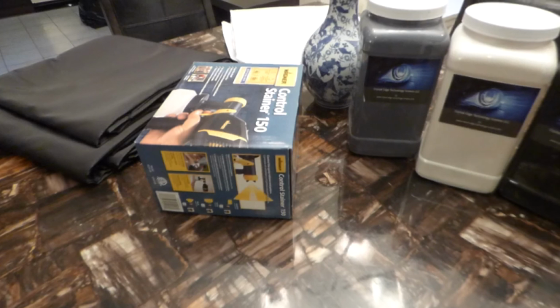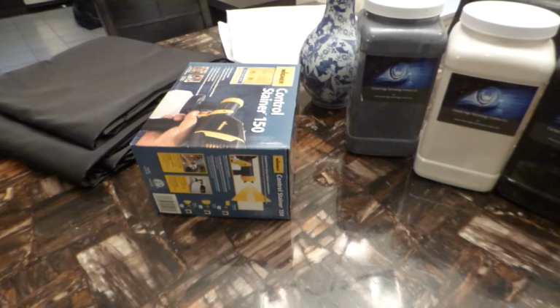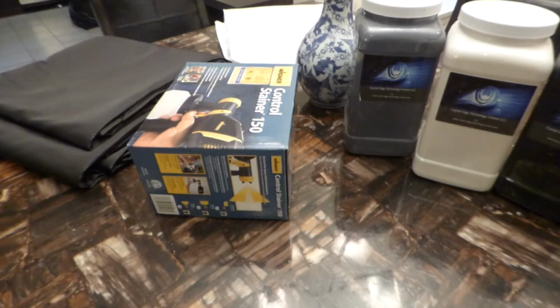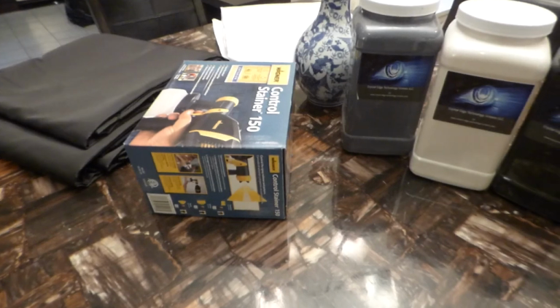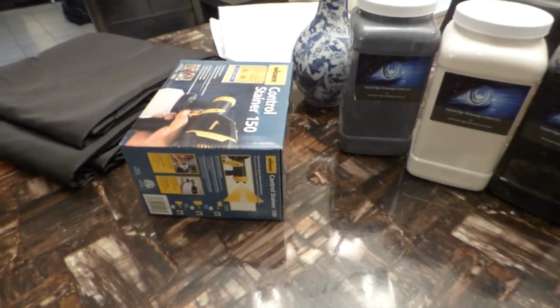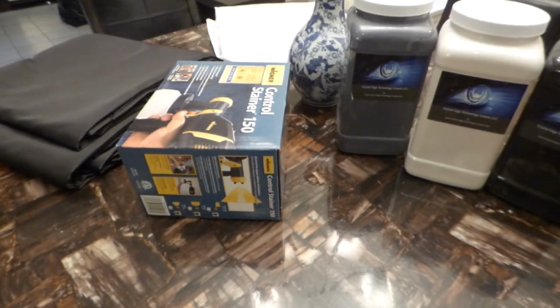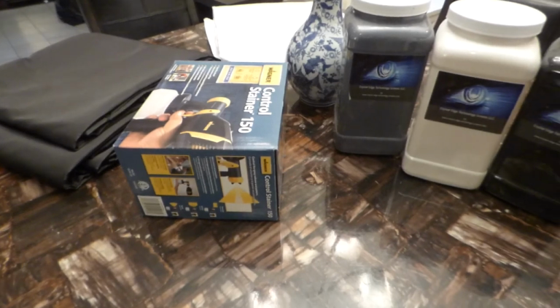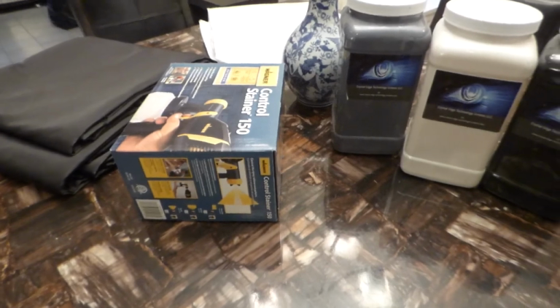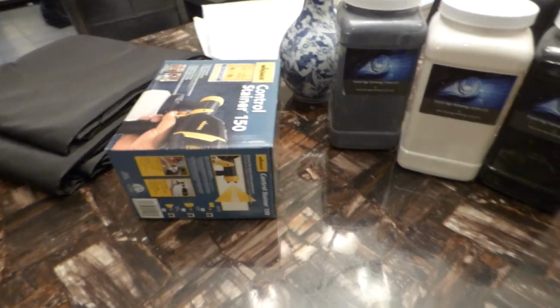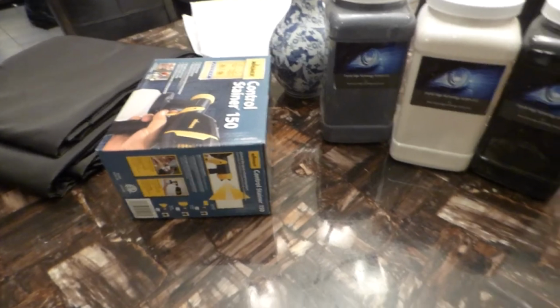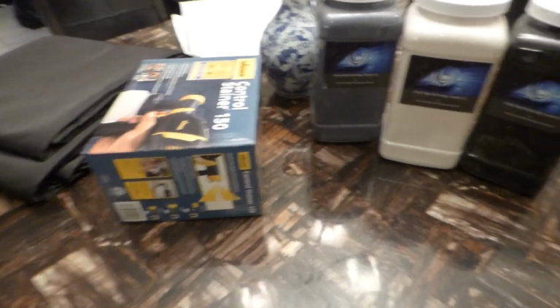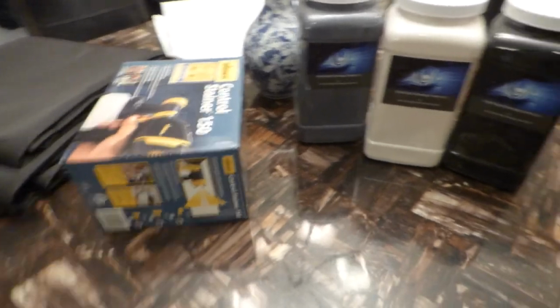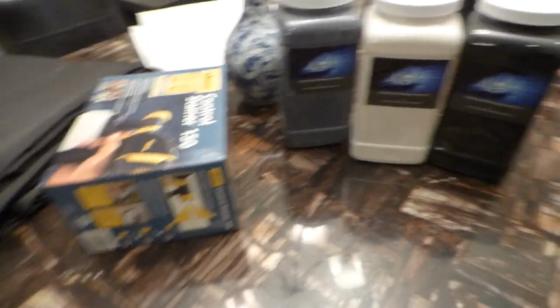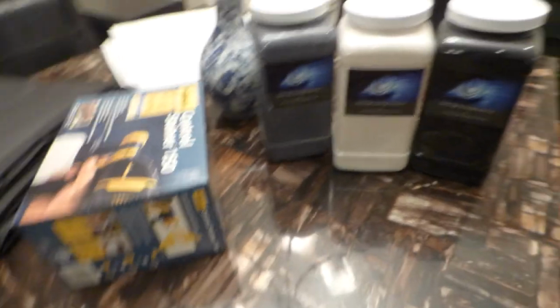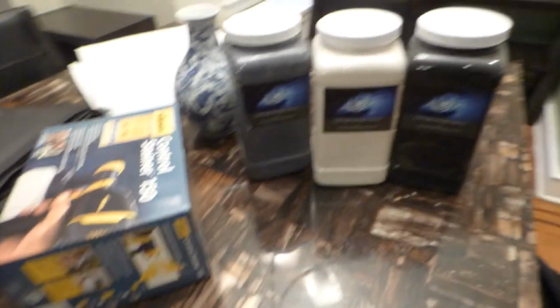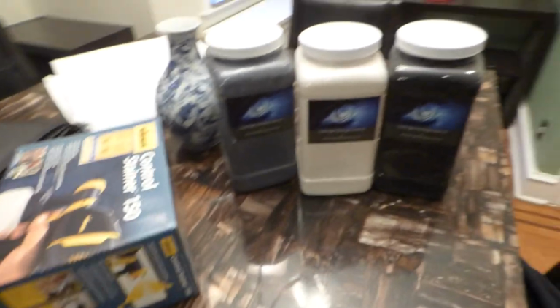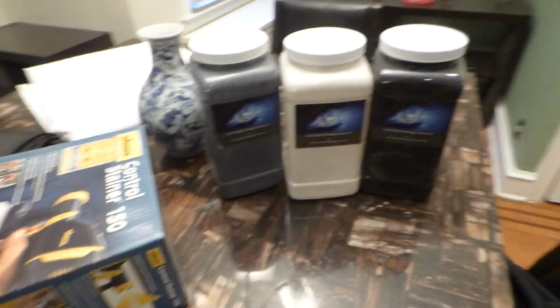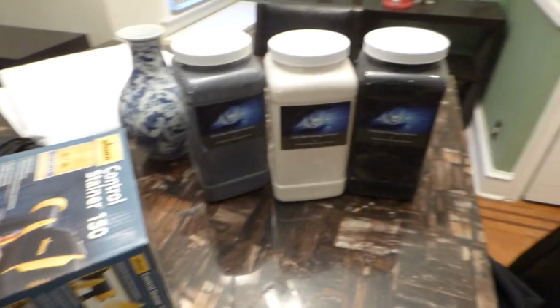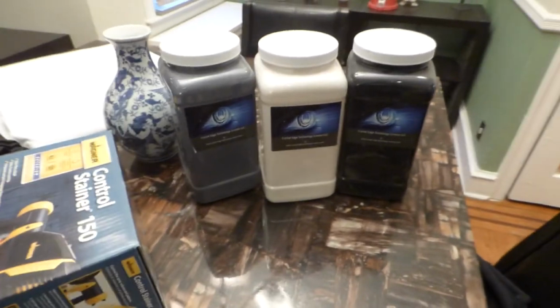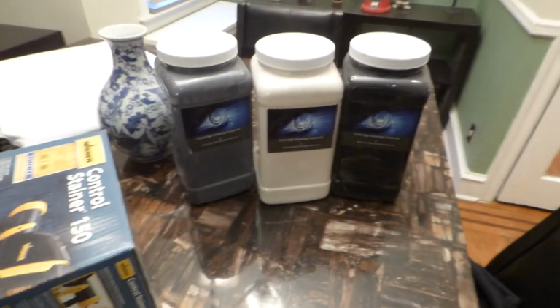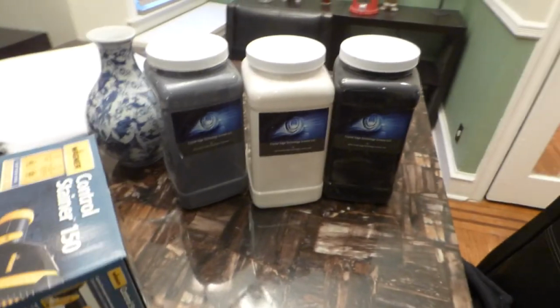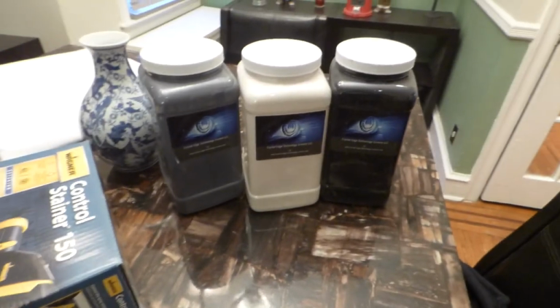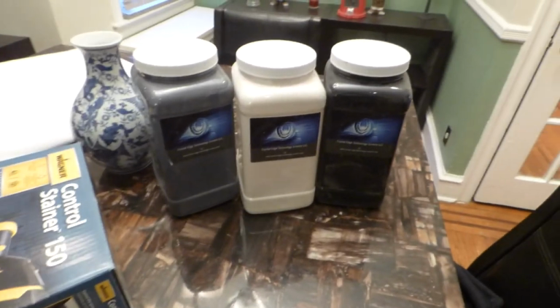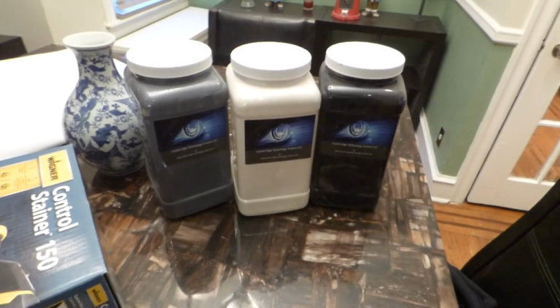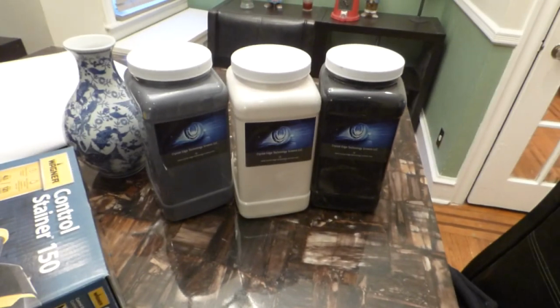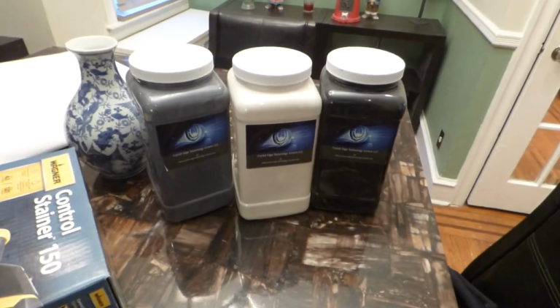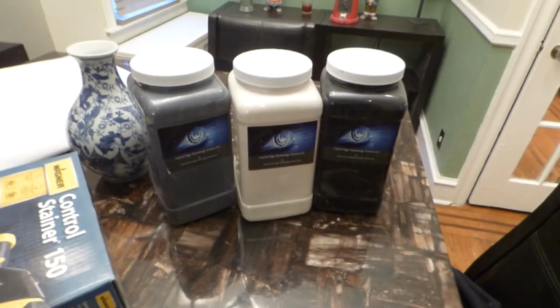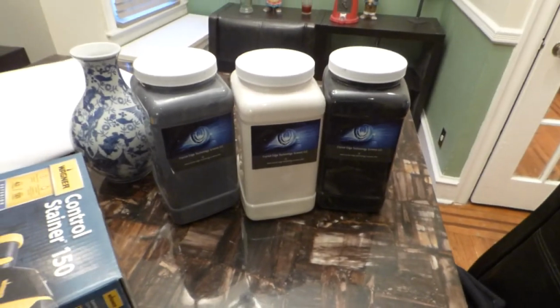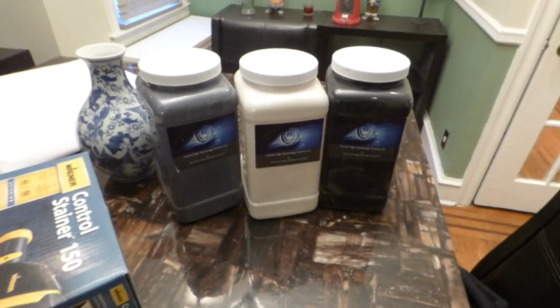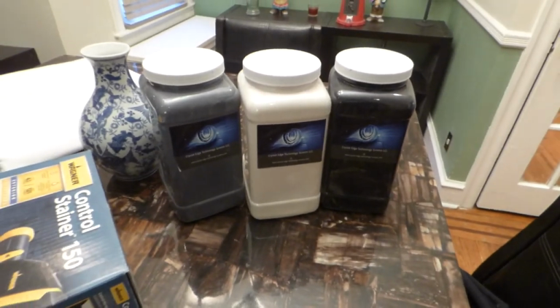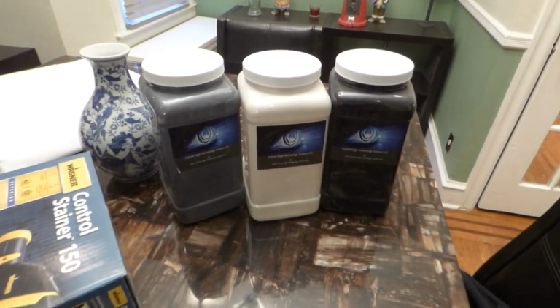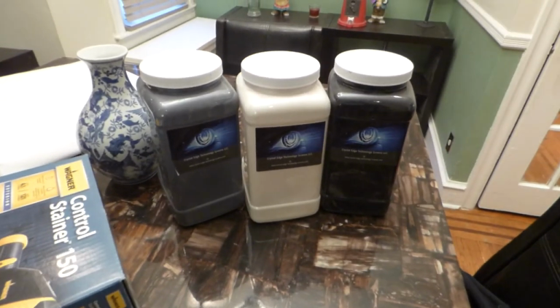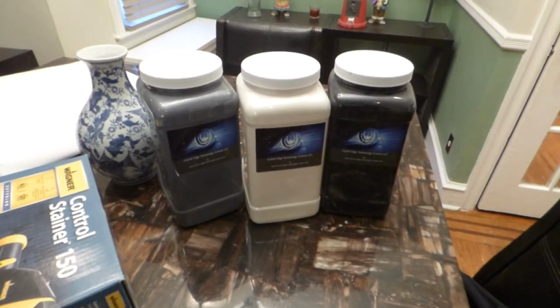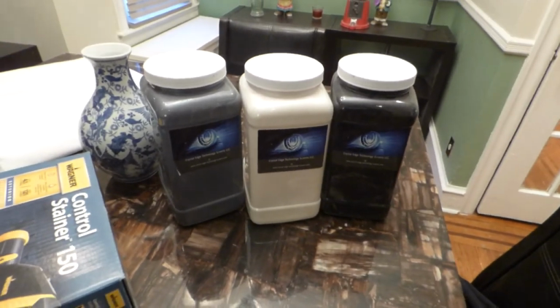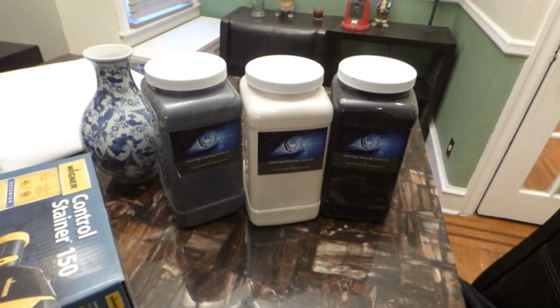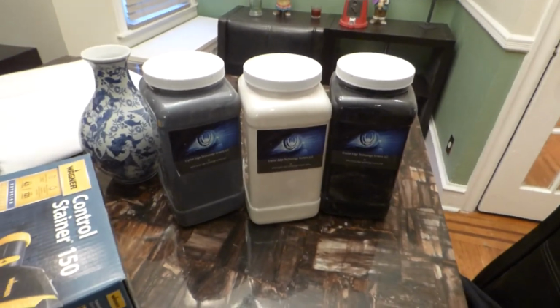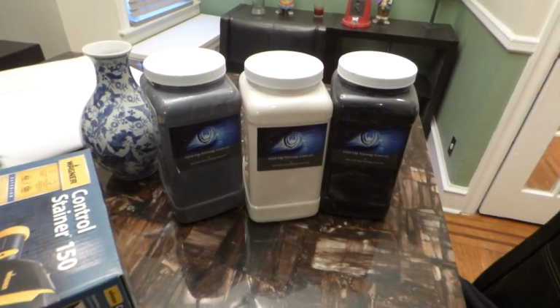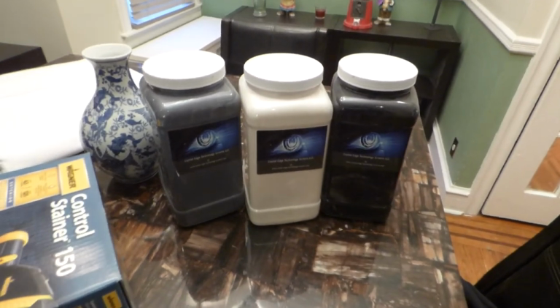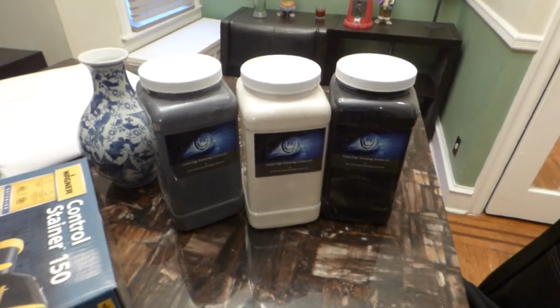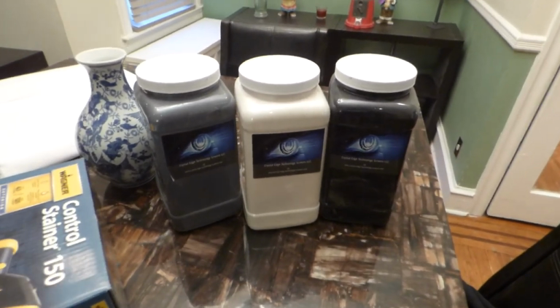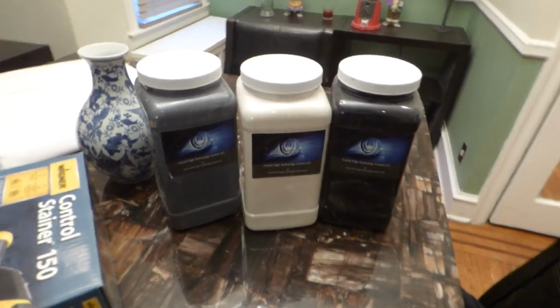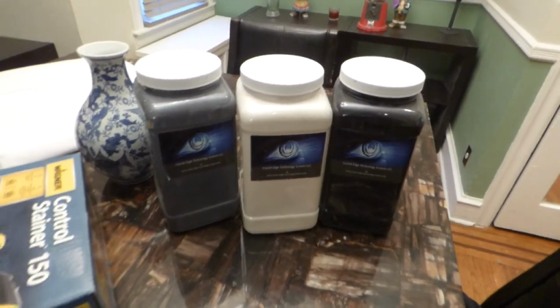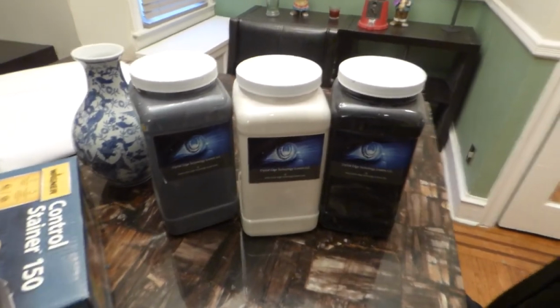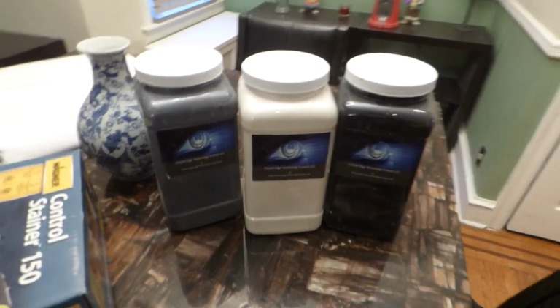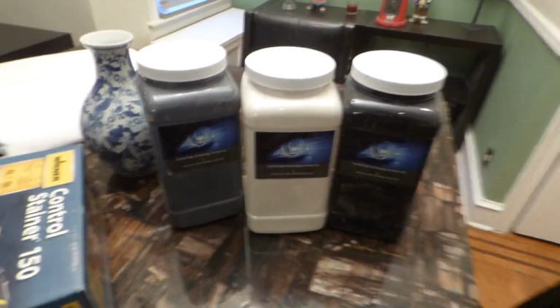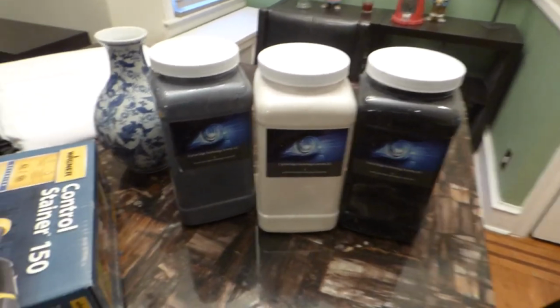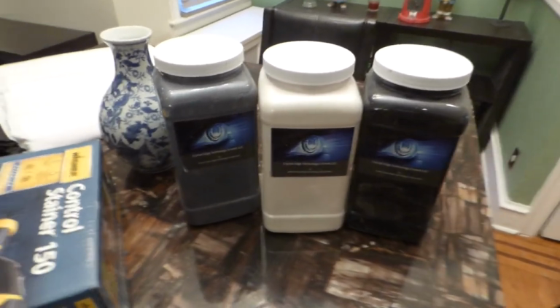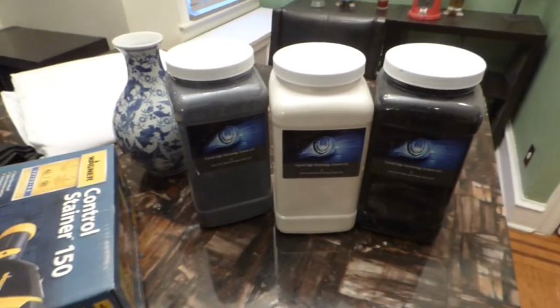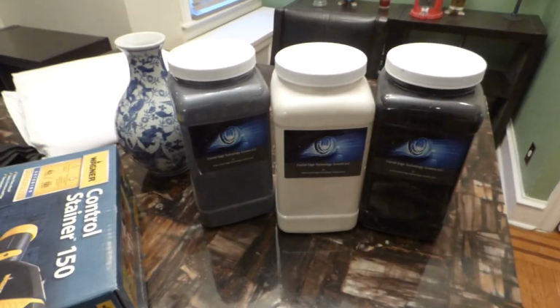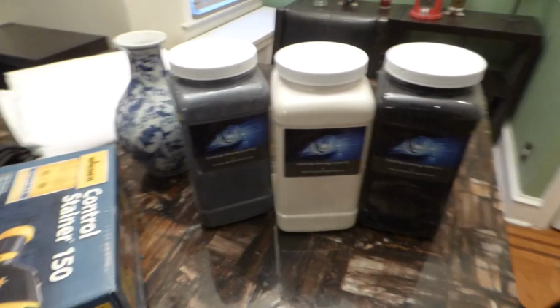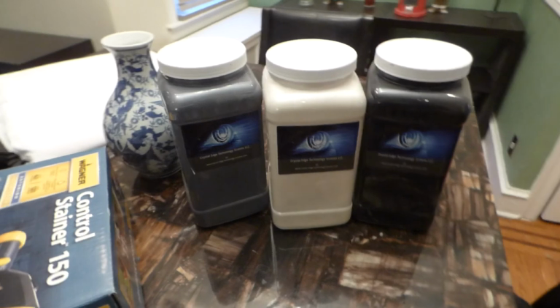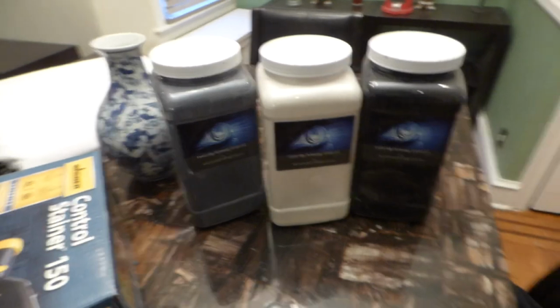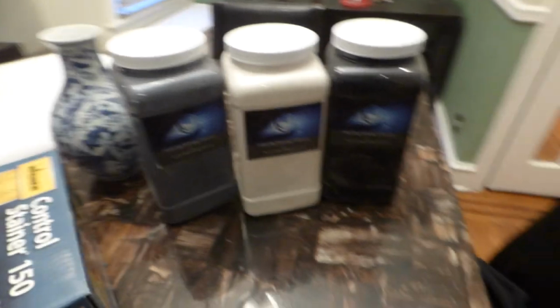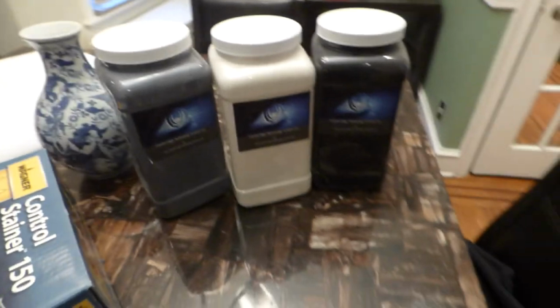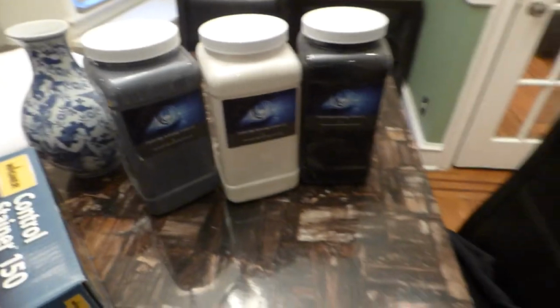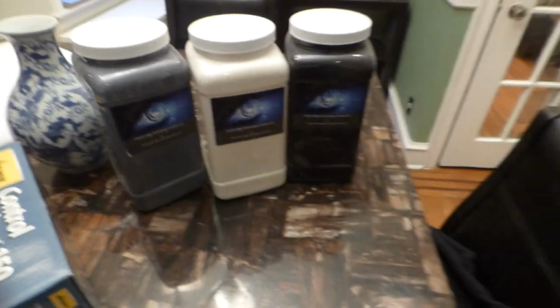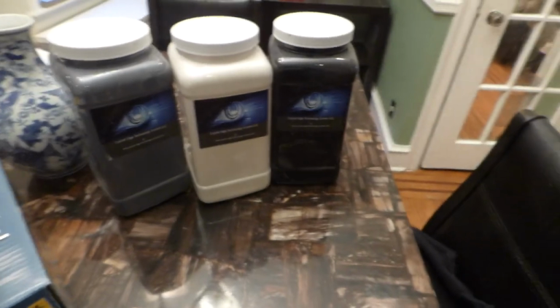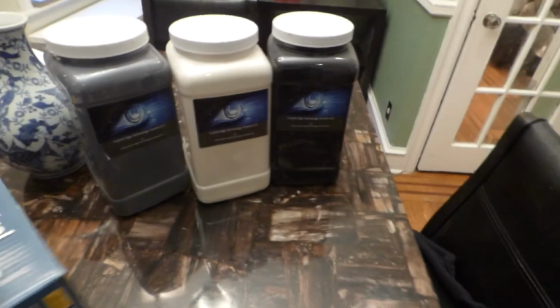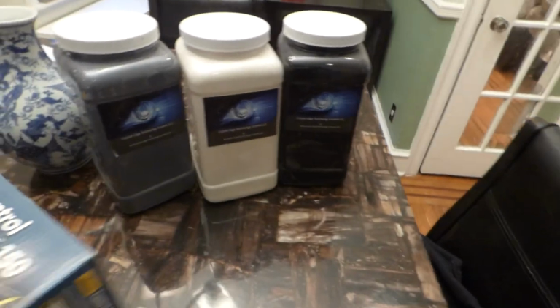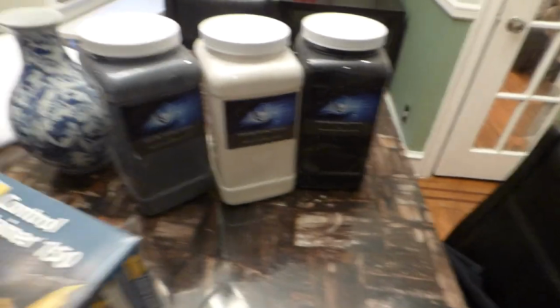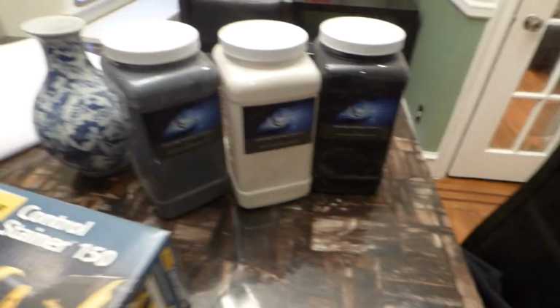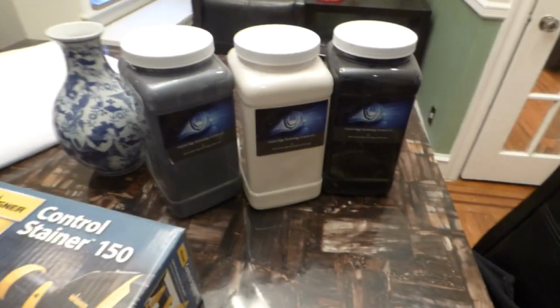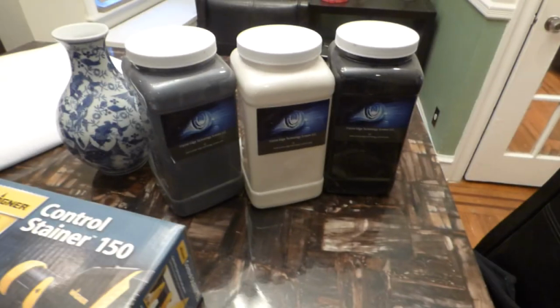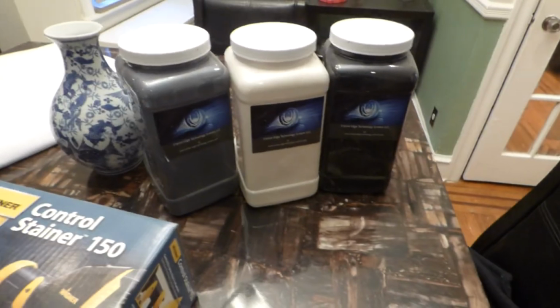My name is Kenneth Bird. I'm the creator of Crystal Age Technology Screens using Smart Technology Gain.